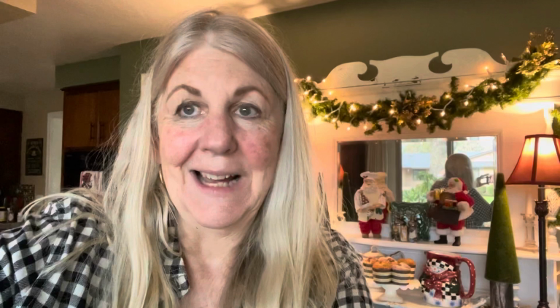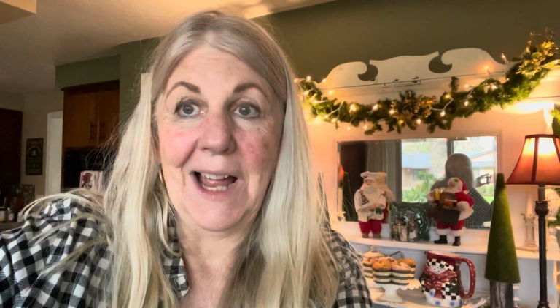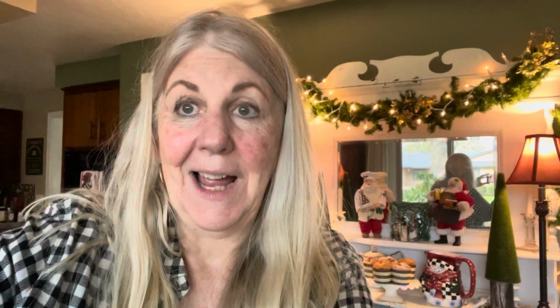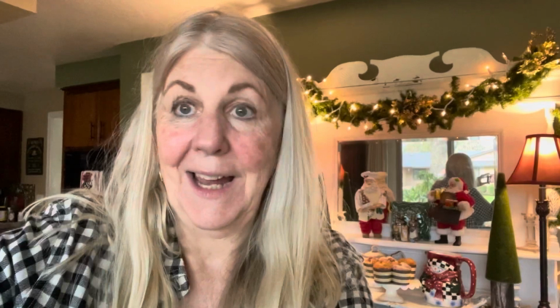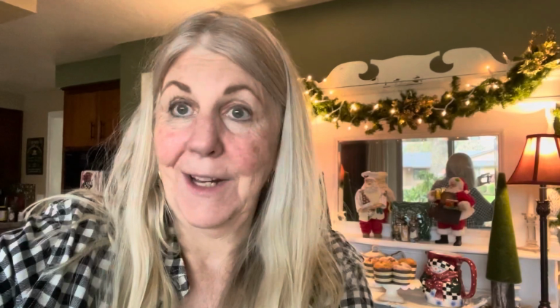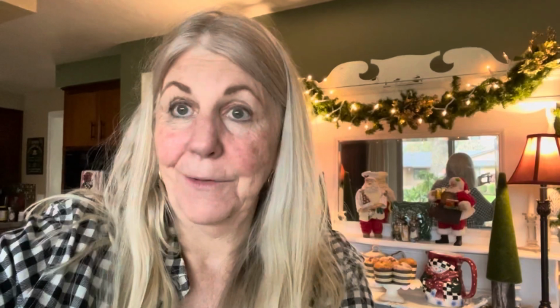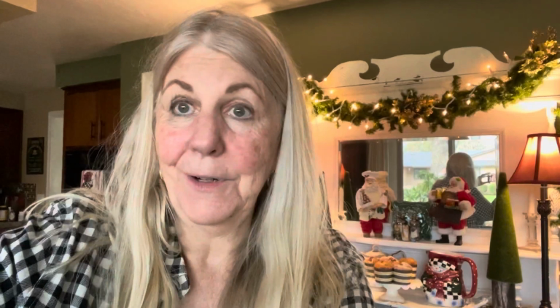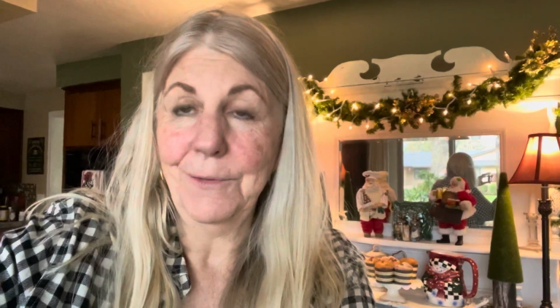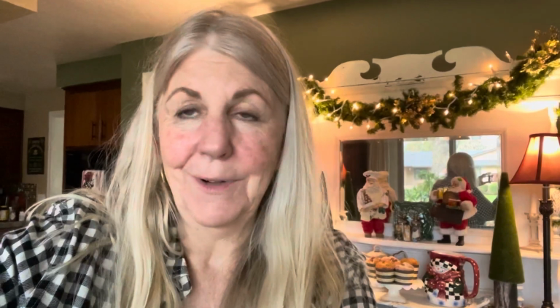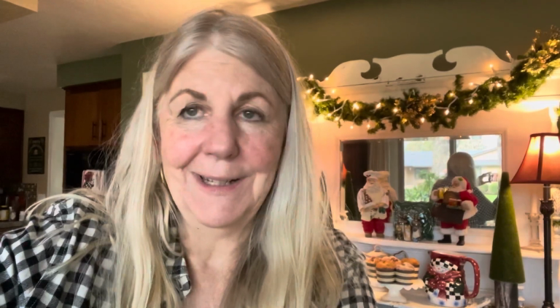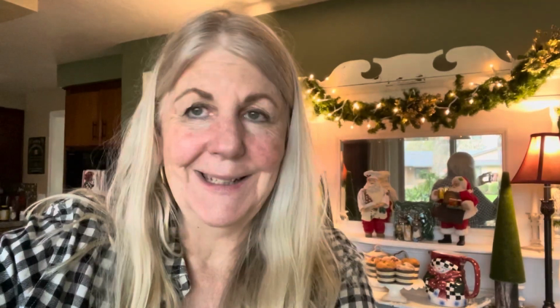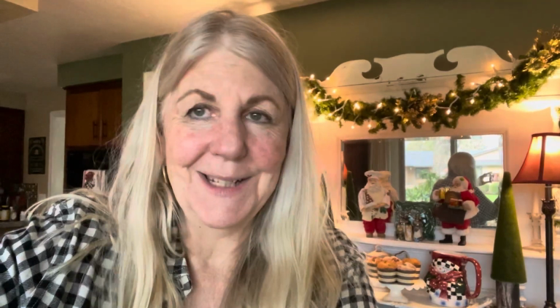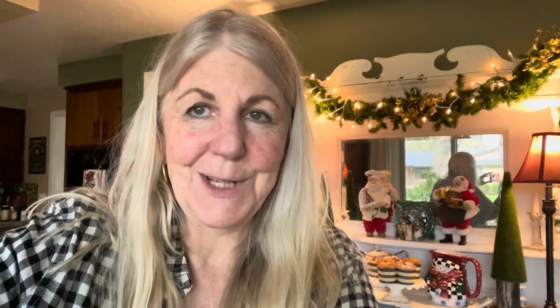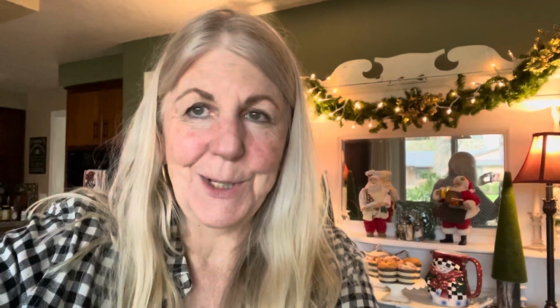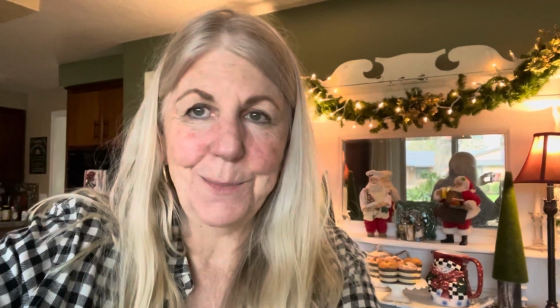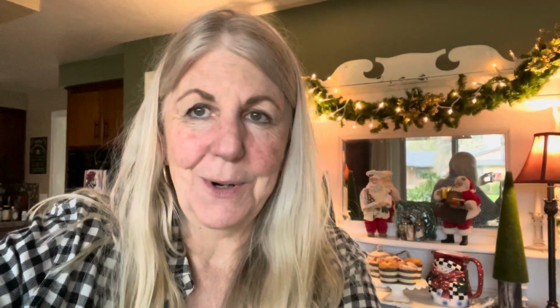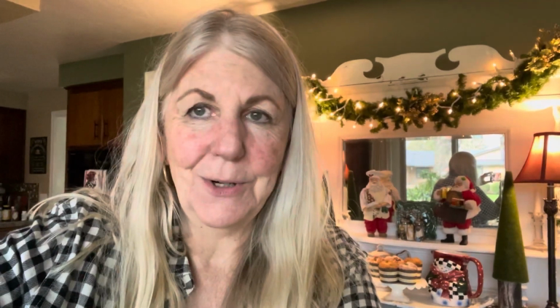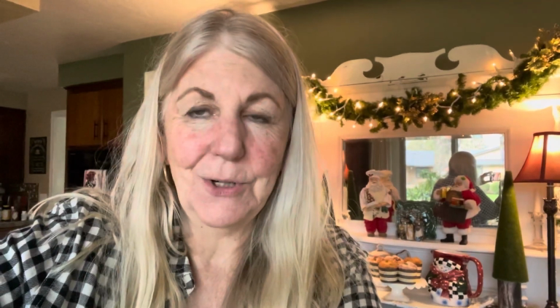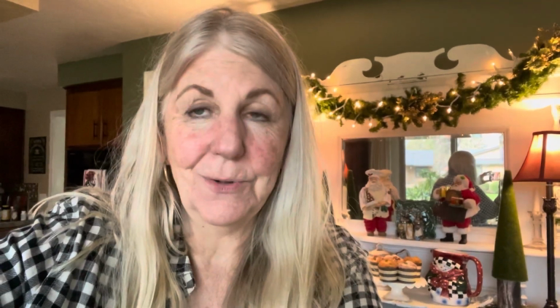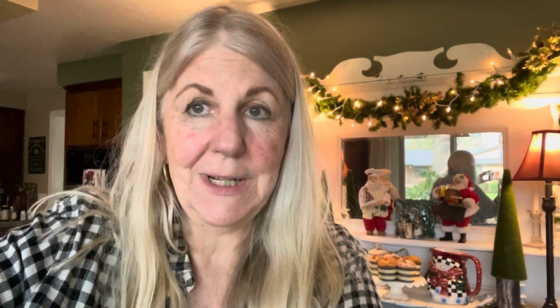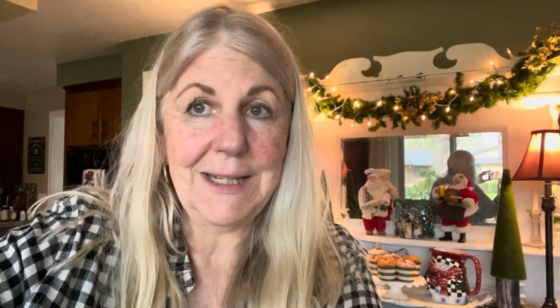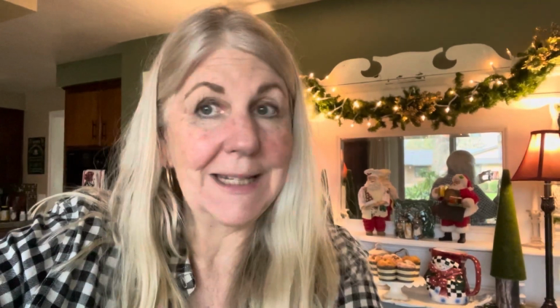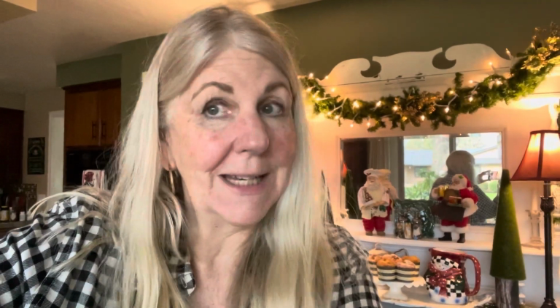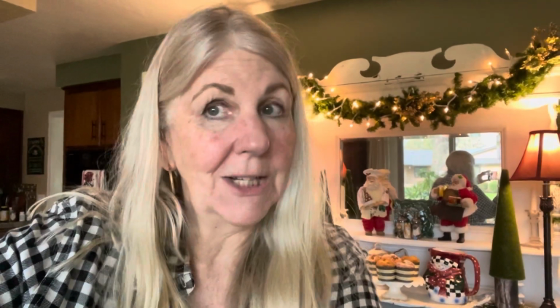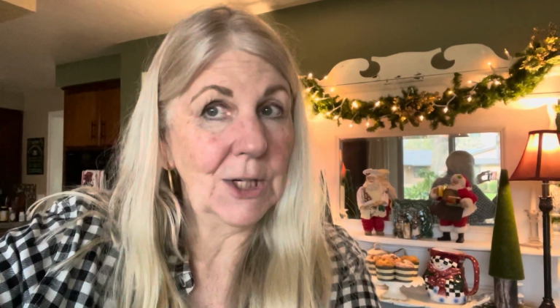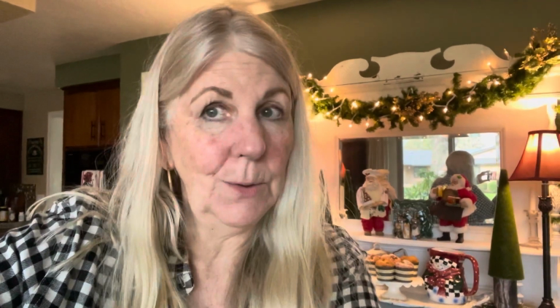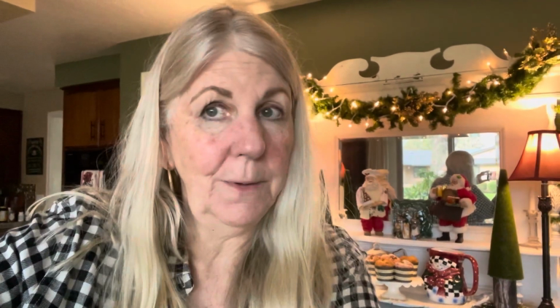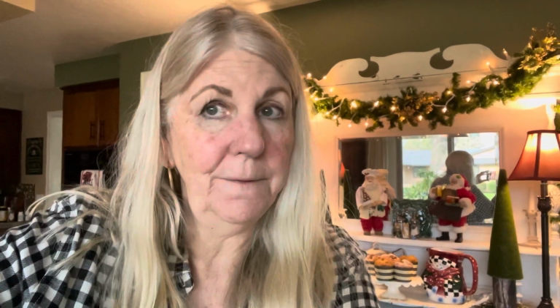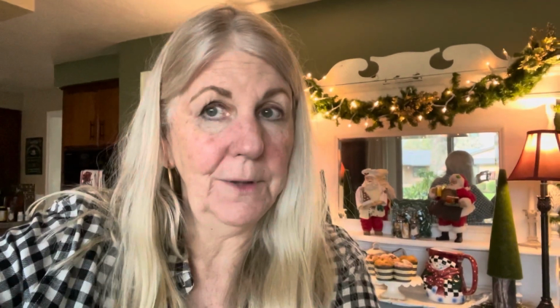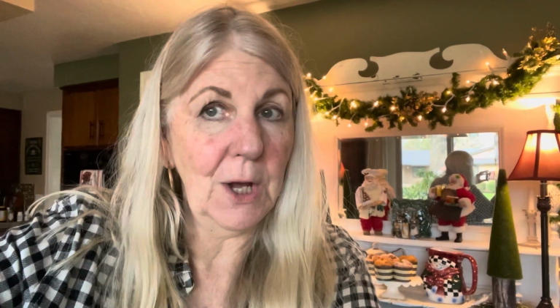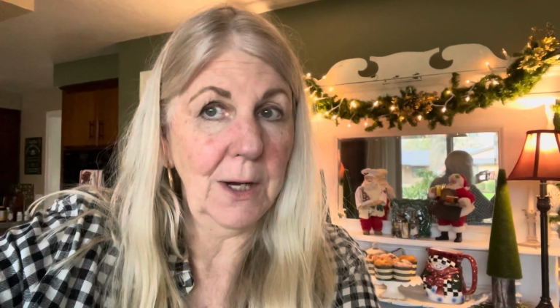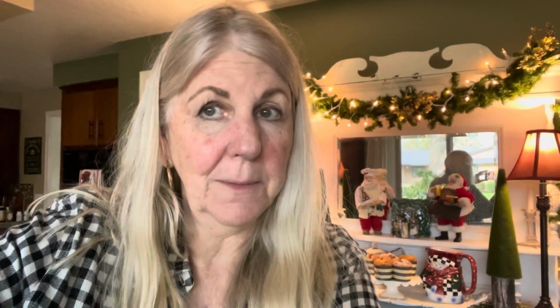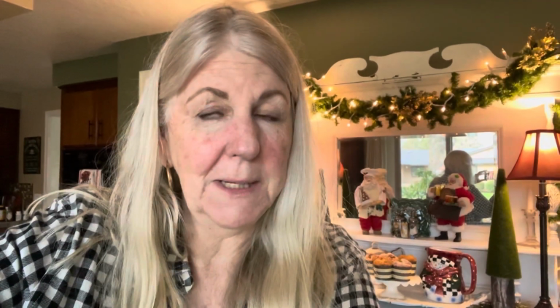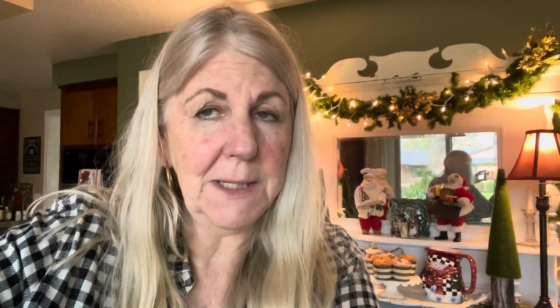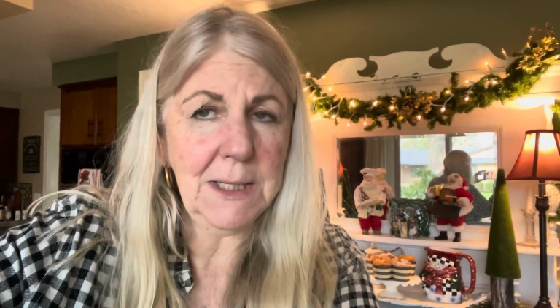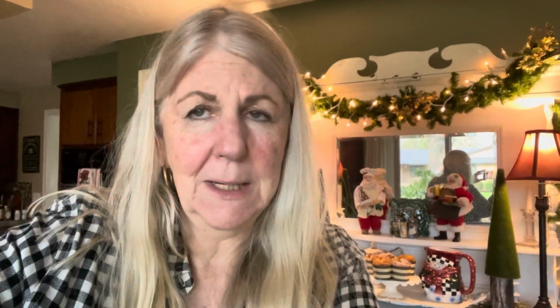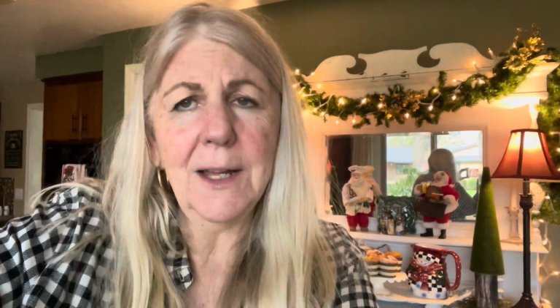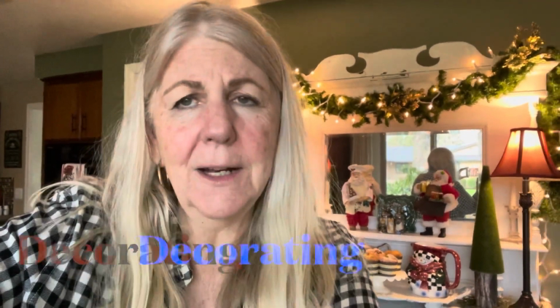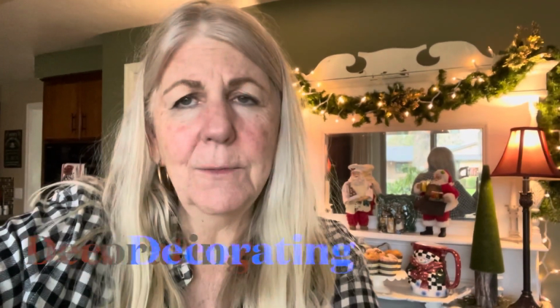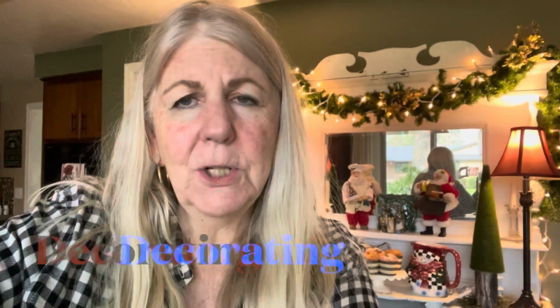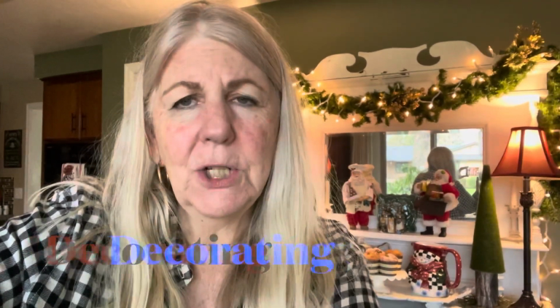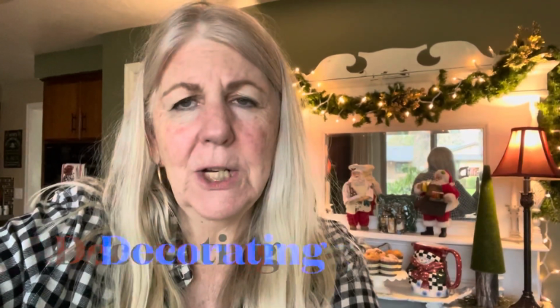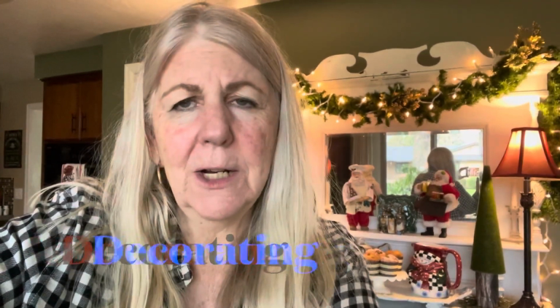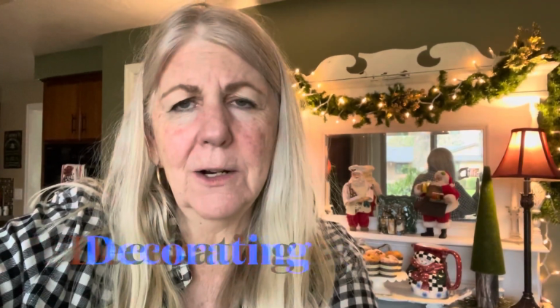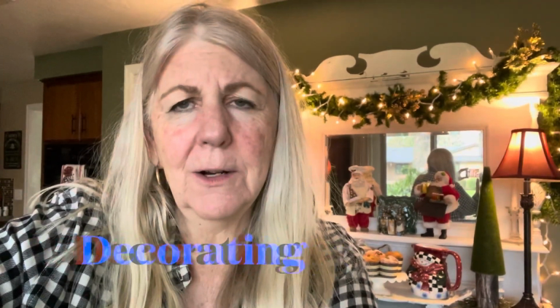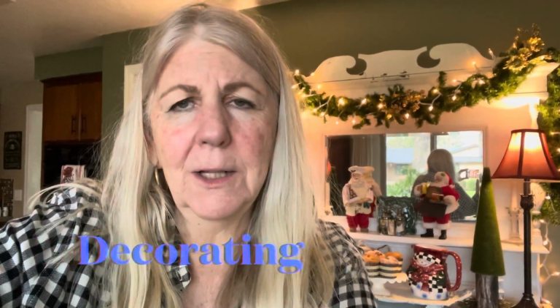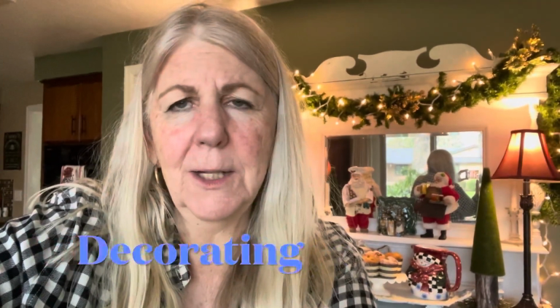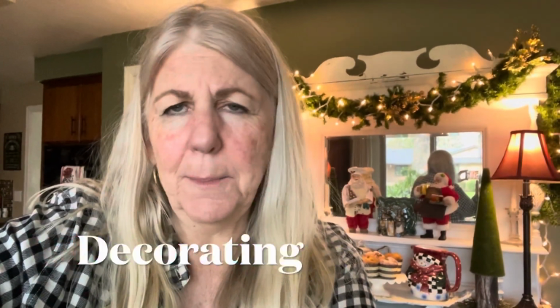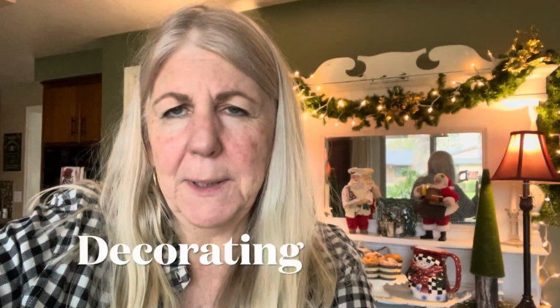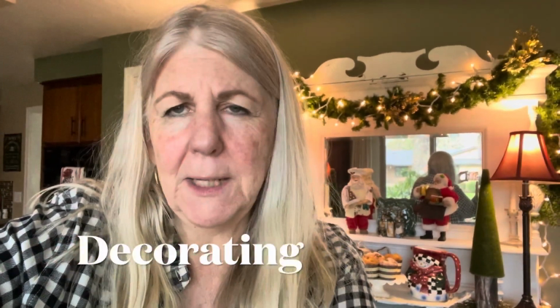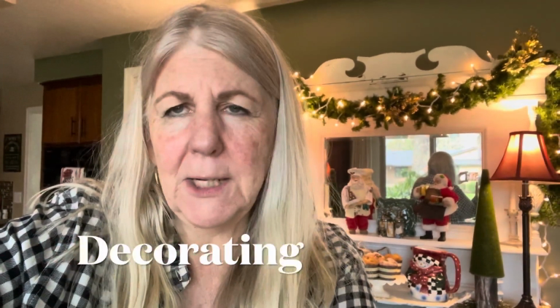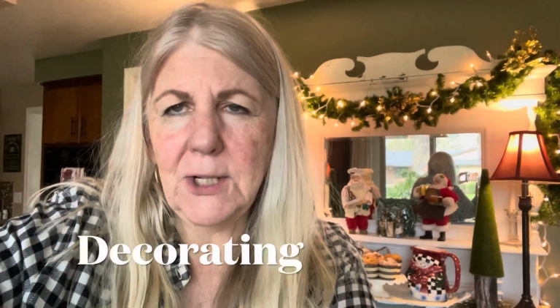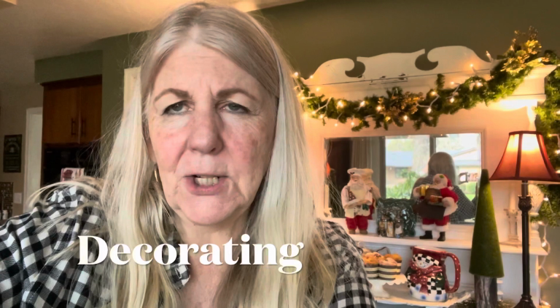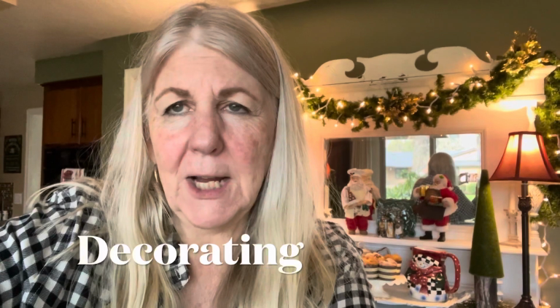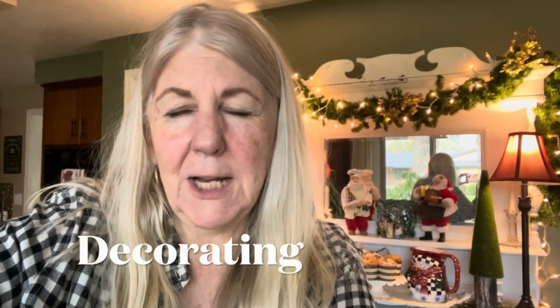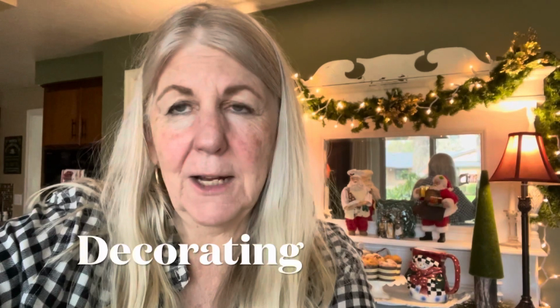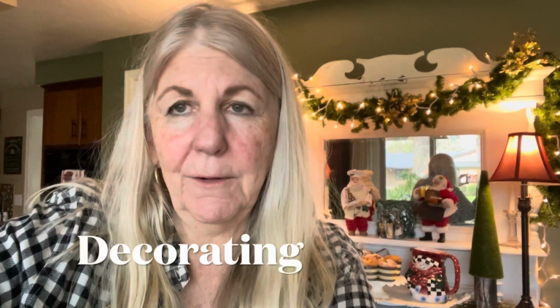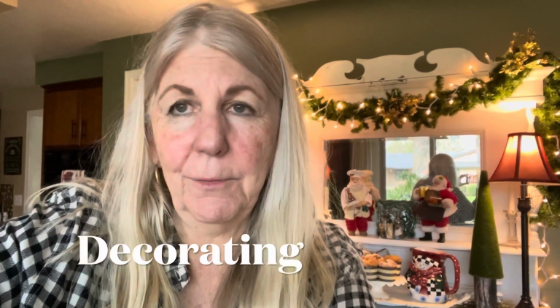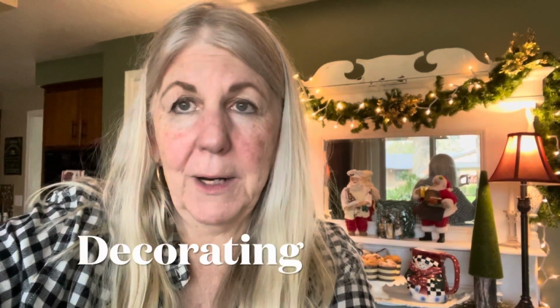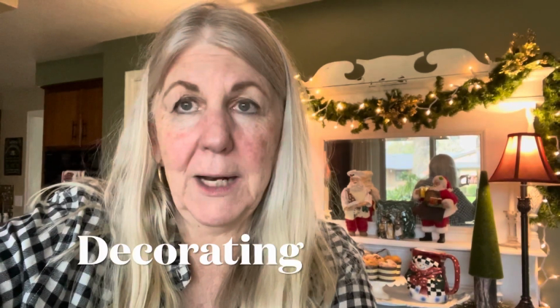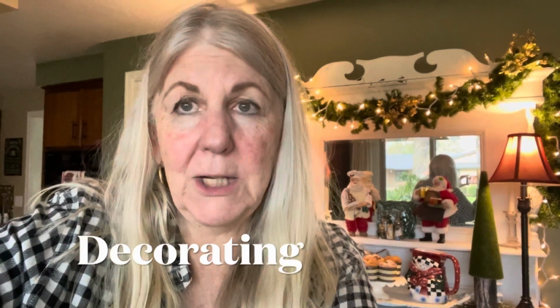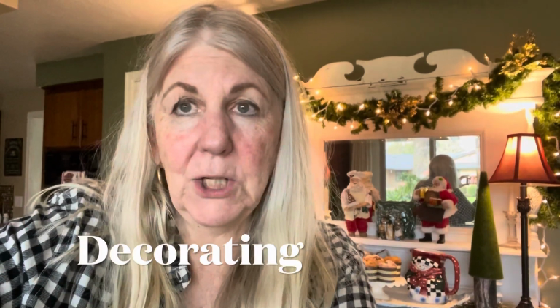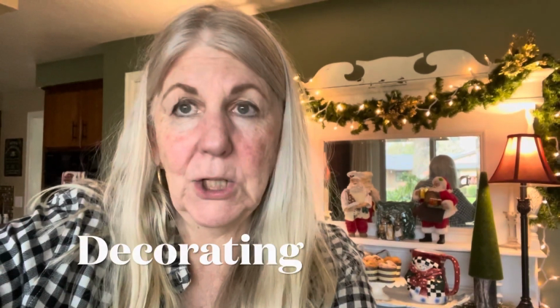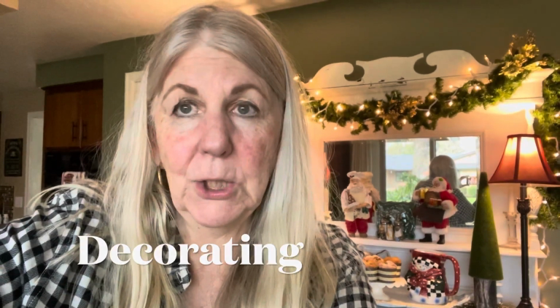Hi everyone, this is Marjorie, Day 2 of Vlogmas. I share a little bit each day of what I do.